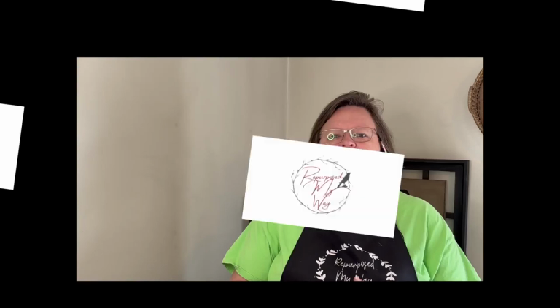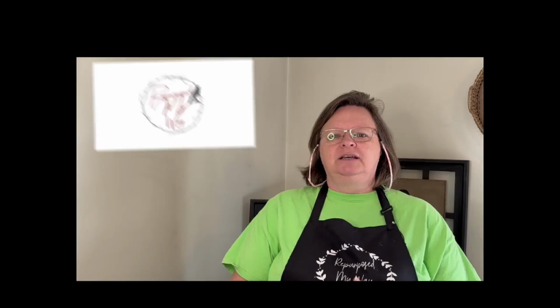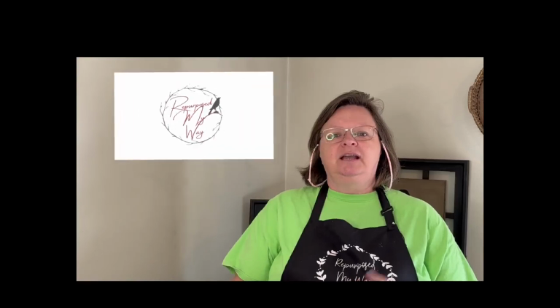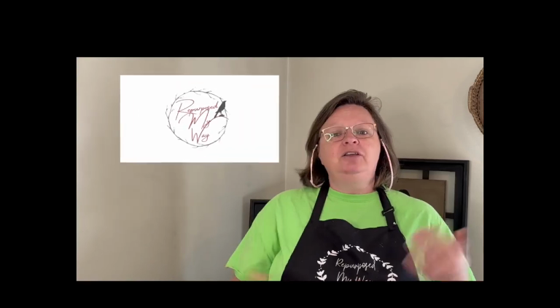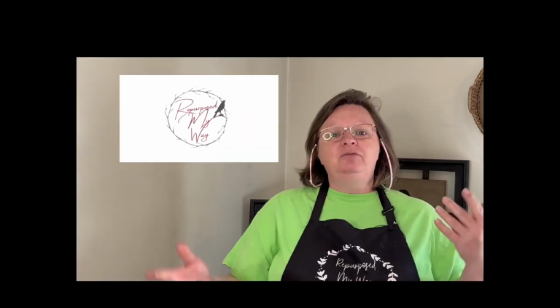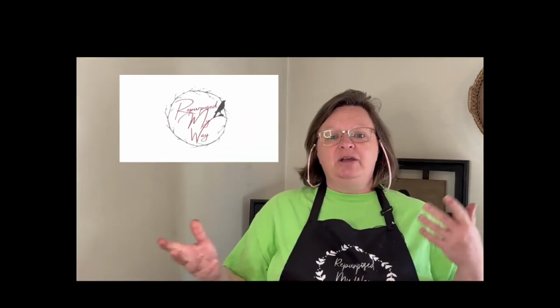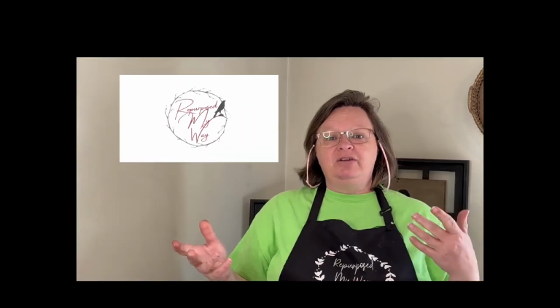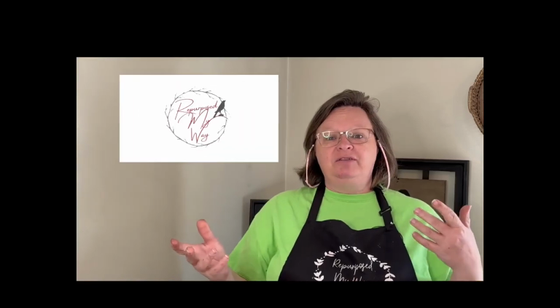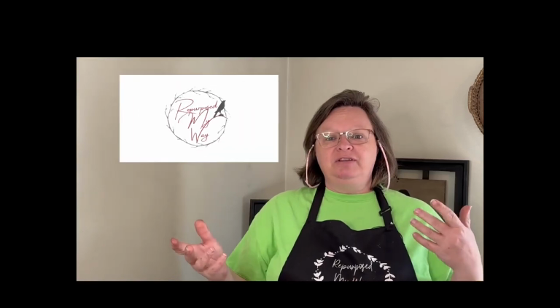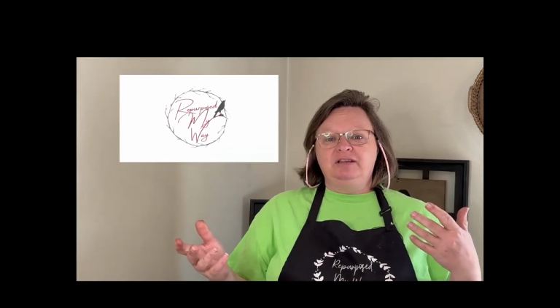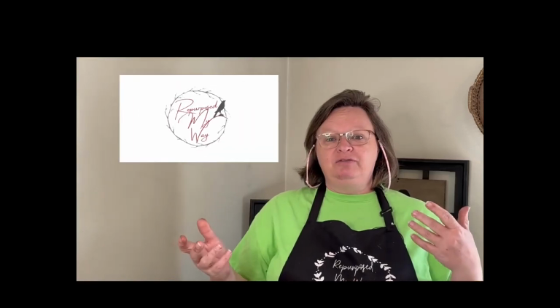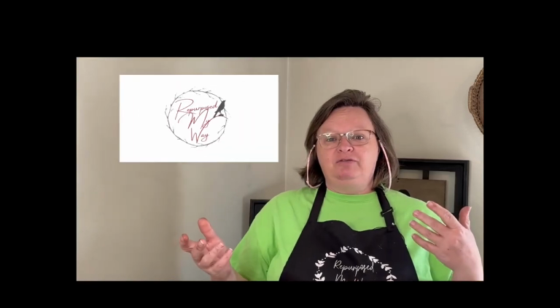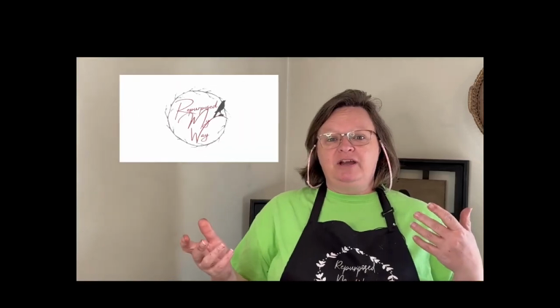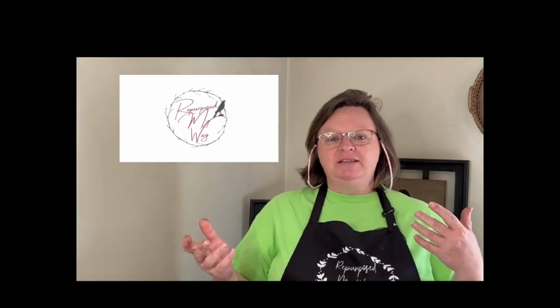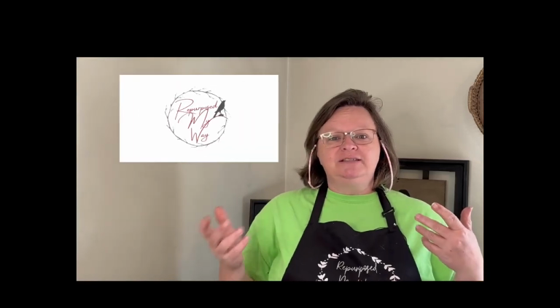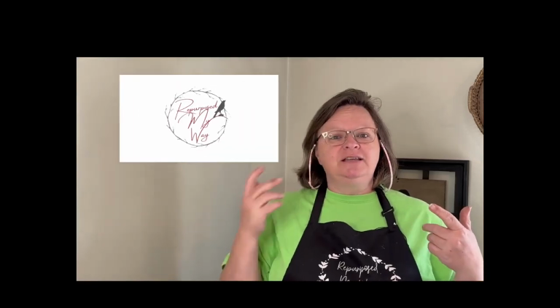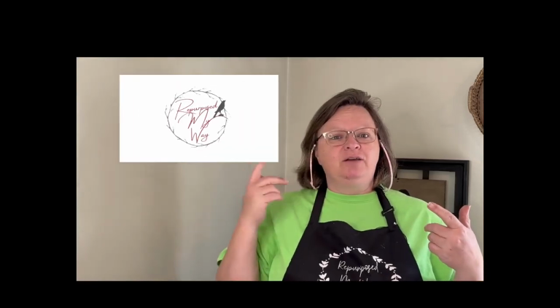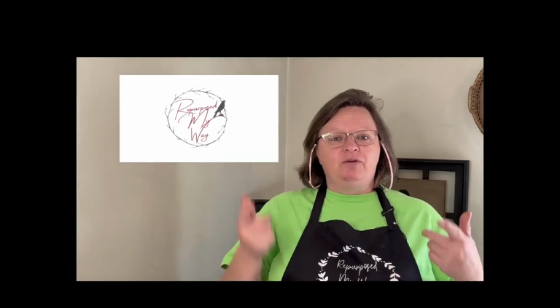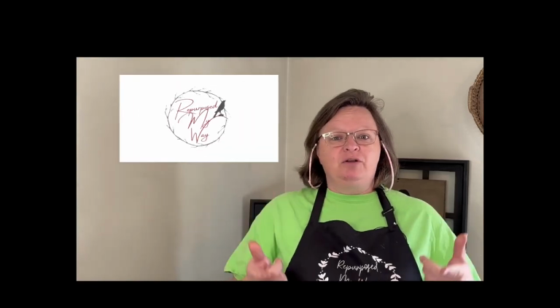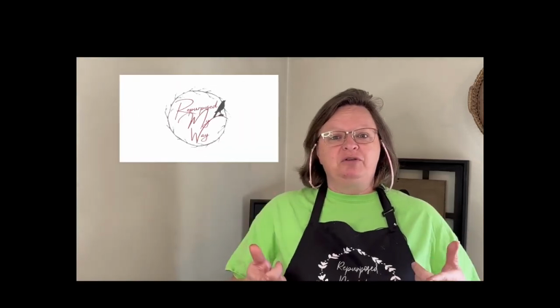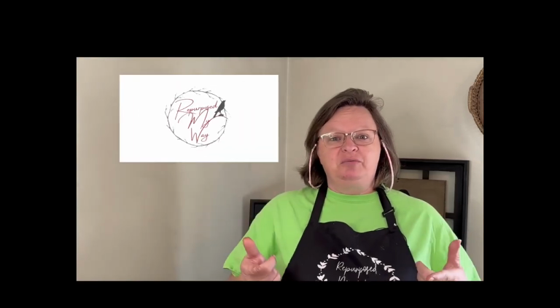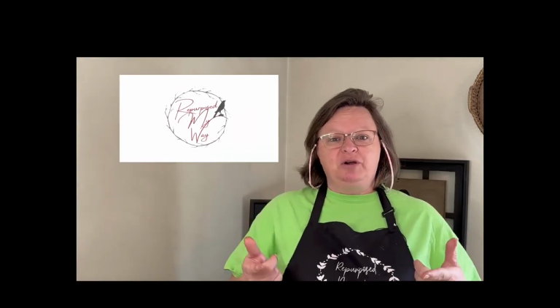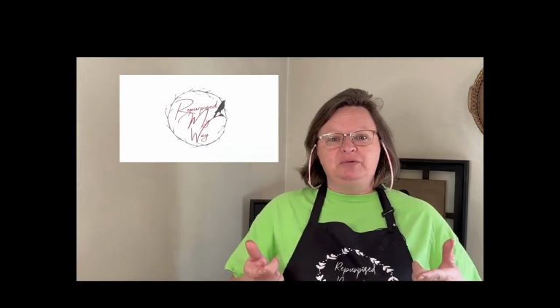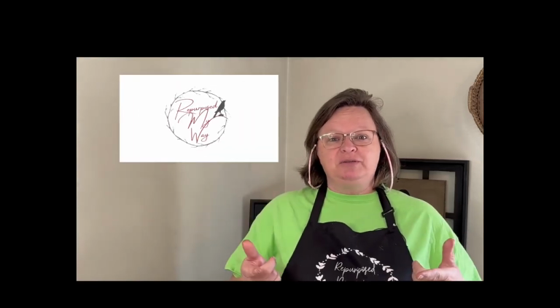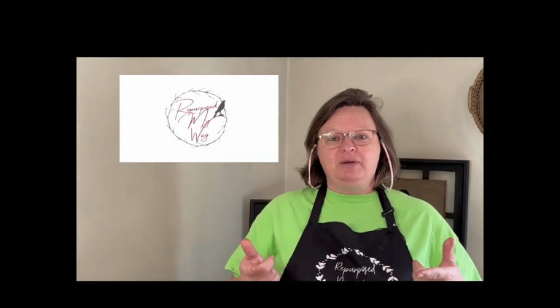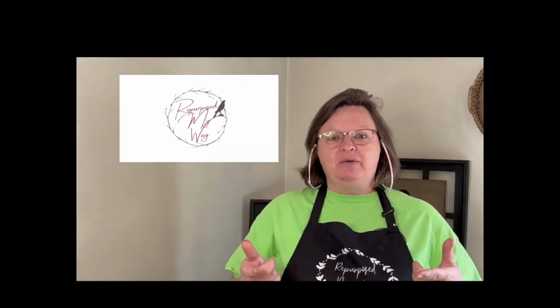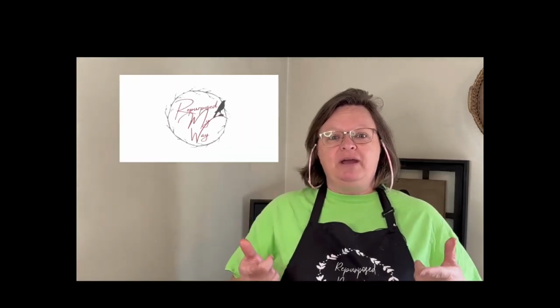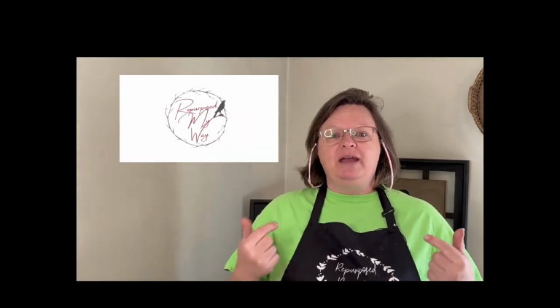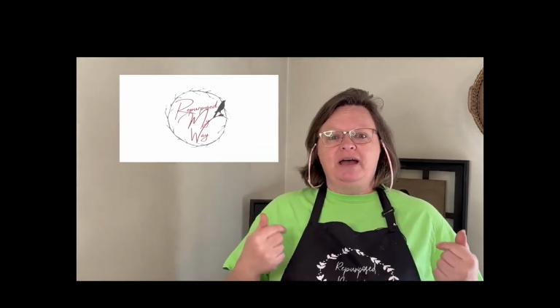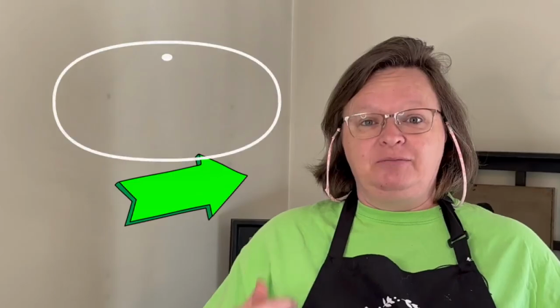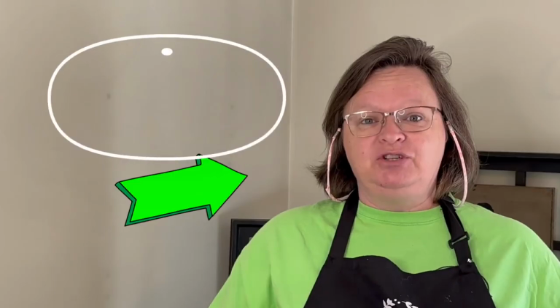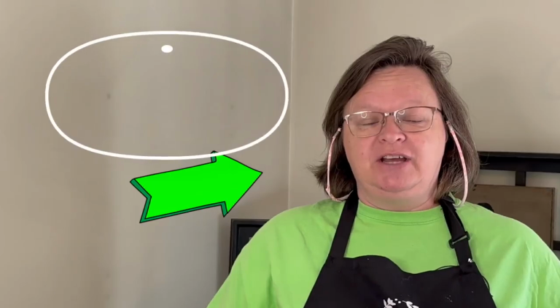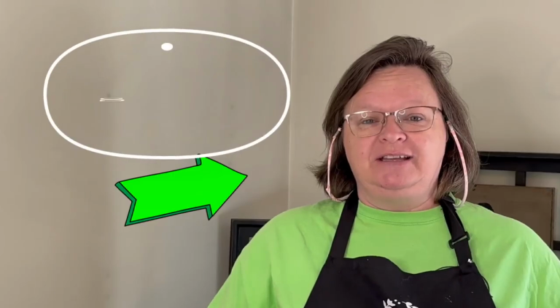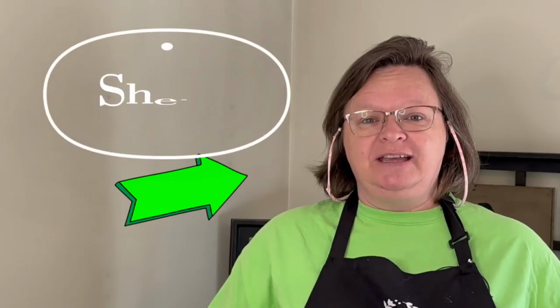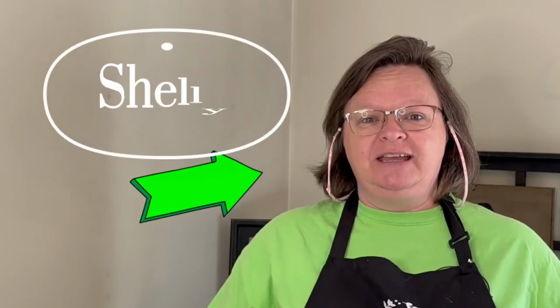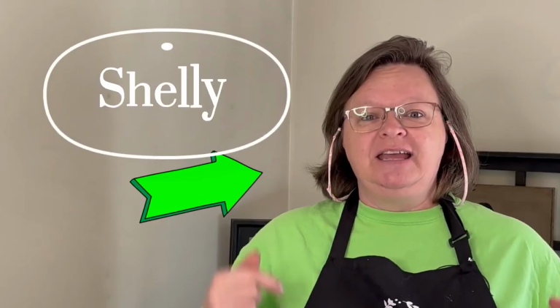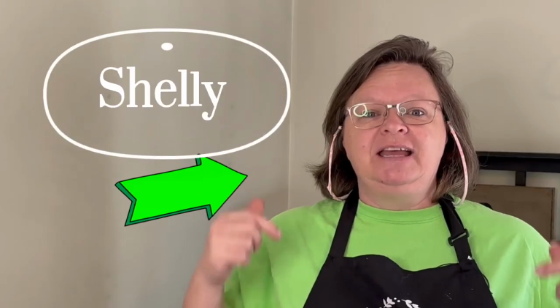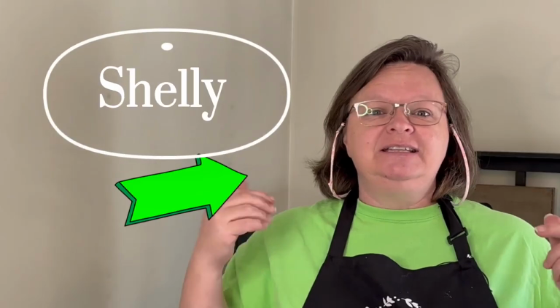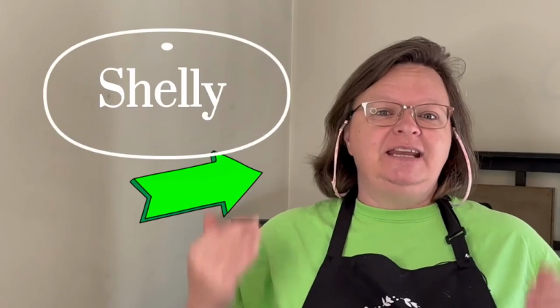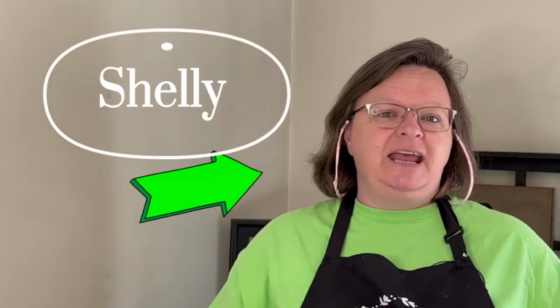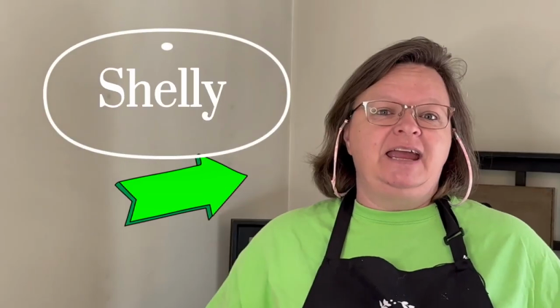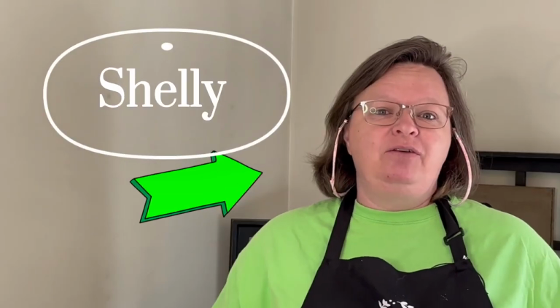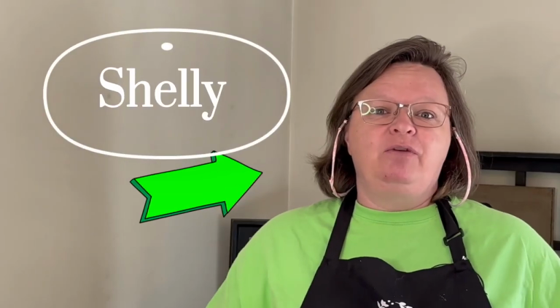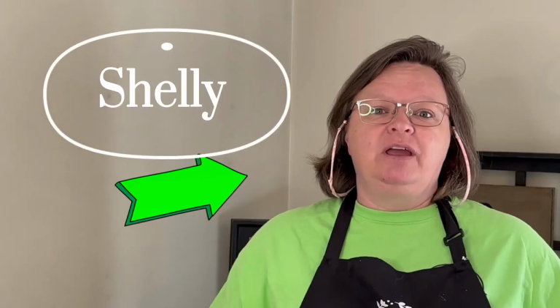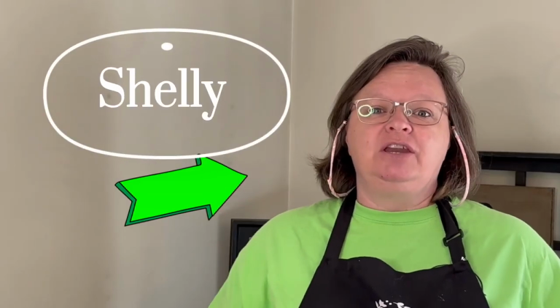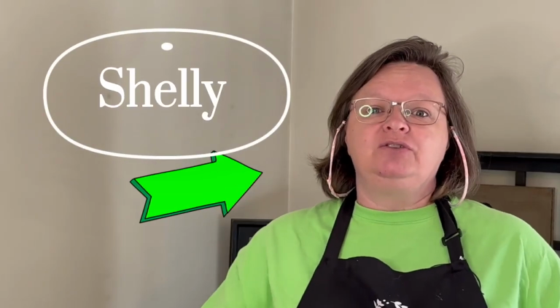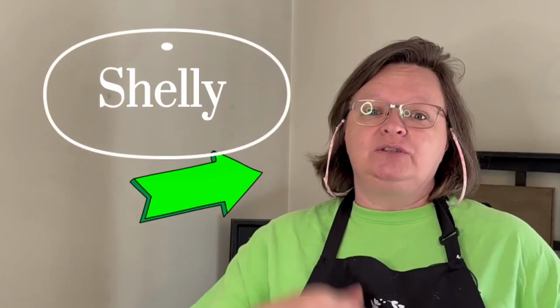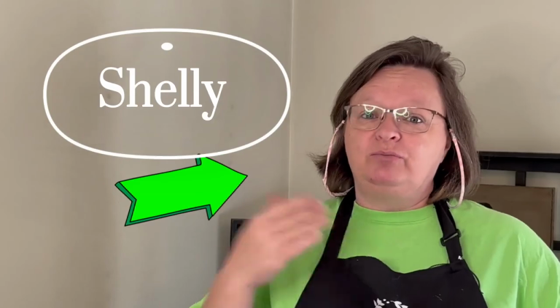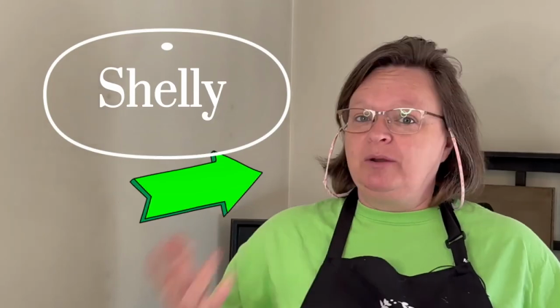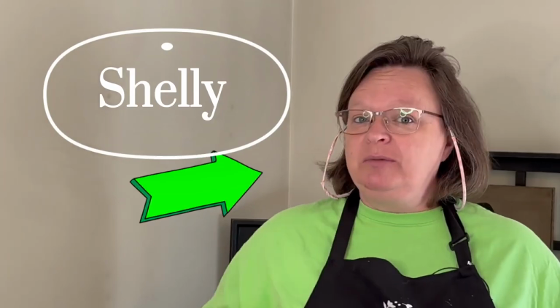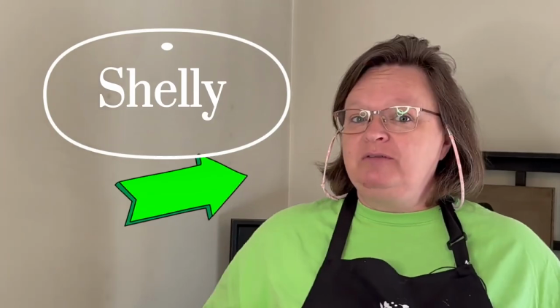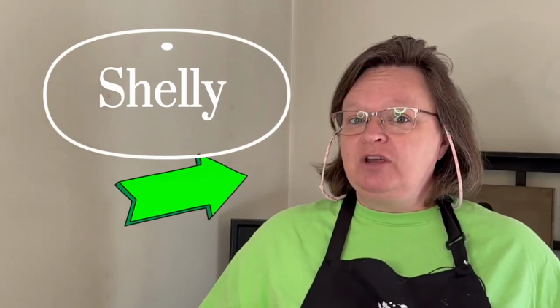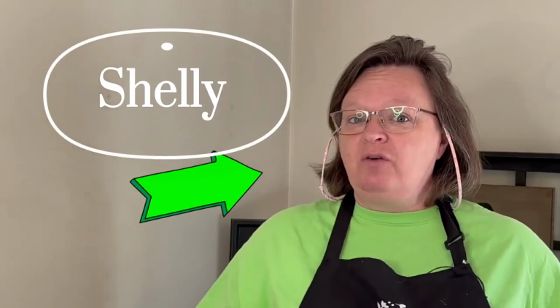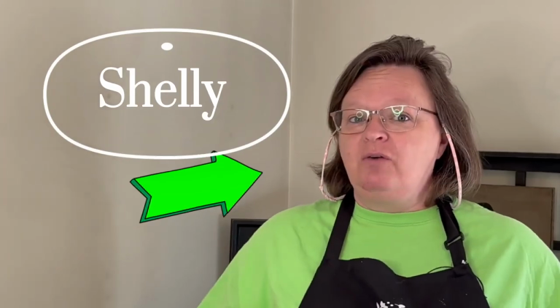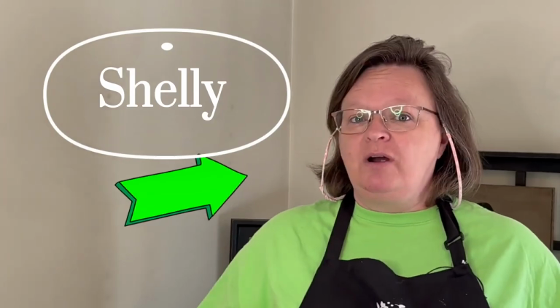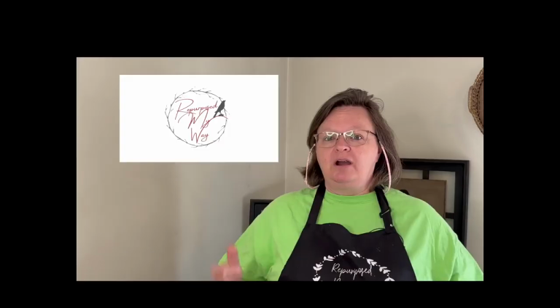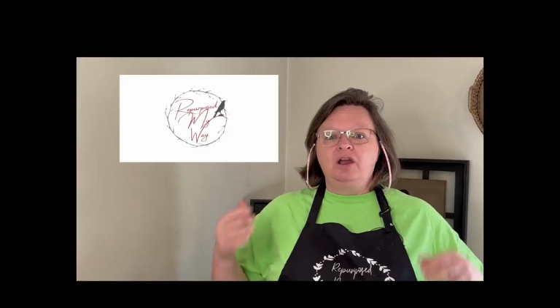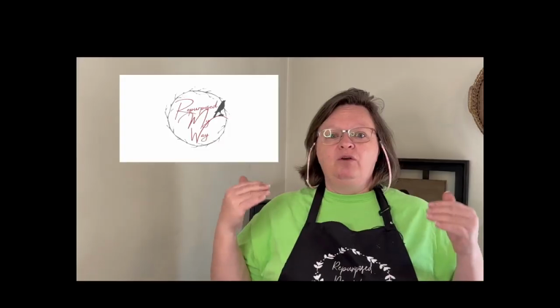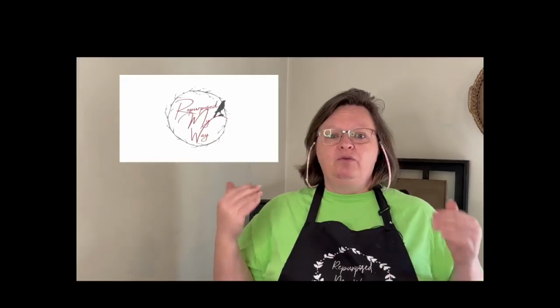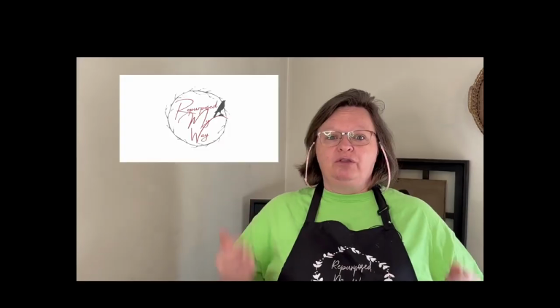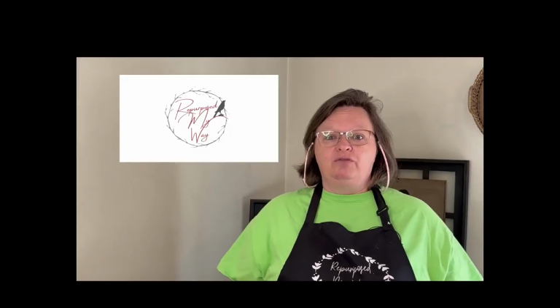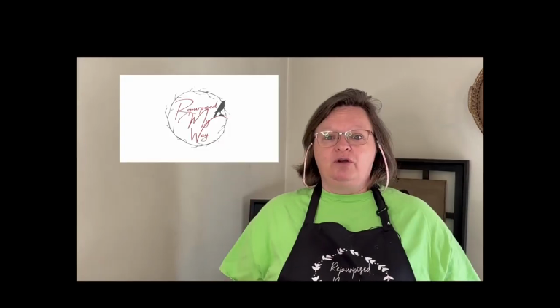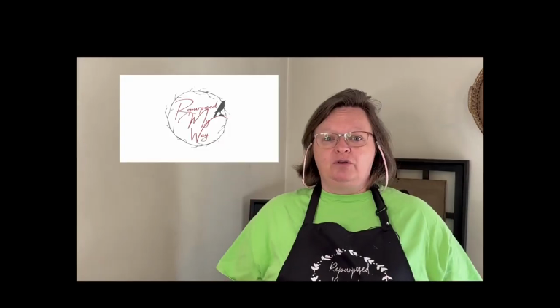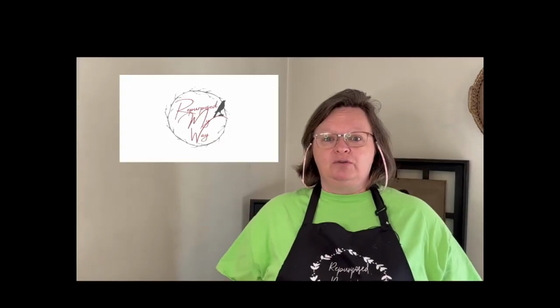Hello my crafty loving friends. Welcome to Purpose My Way. I'm Shelley. Today we're going to do some primitive decor with crows.